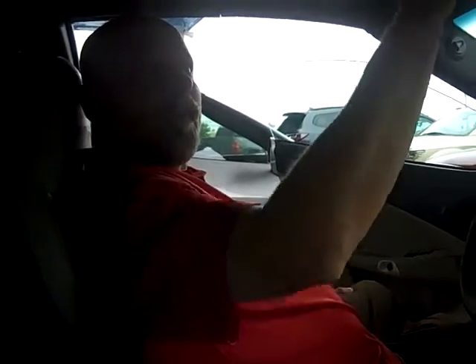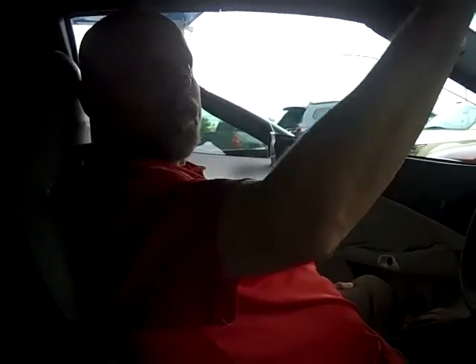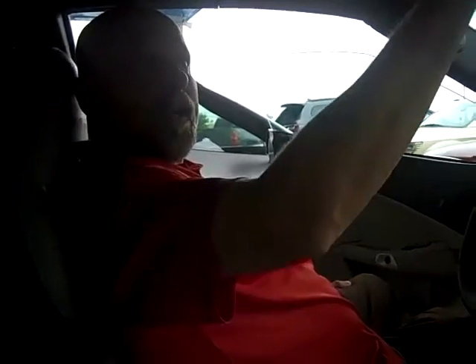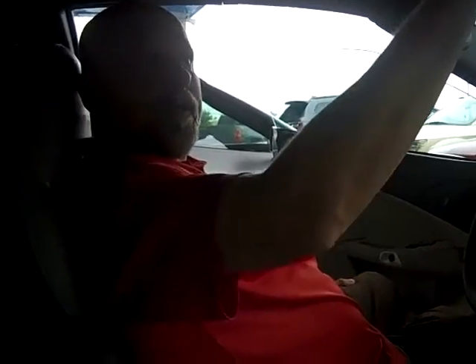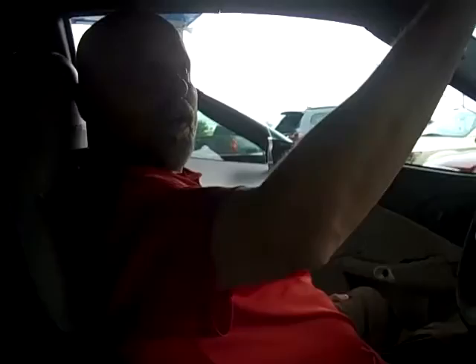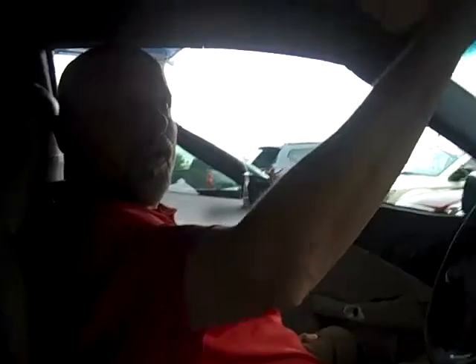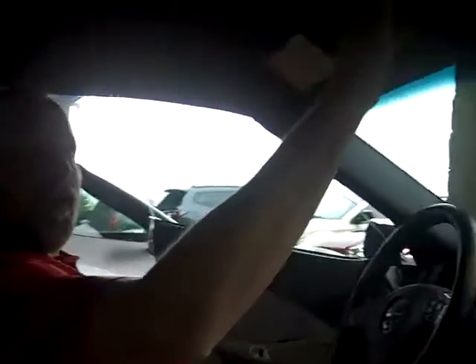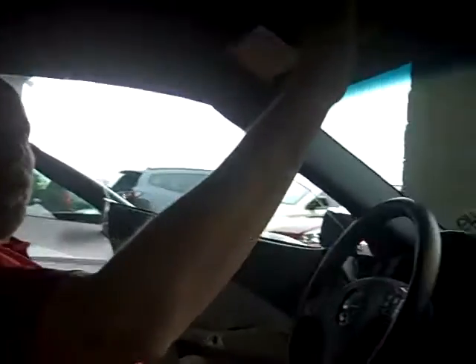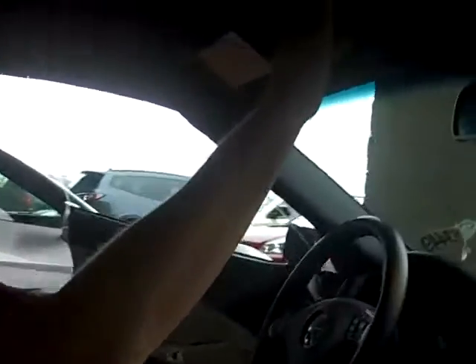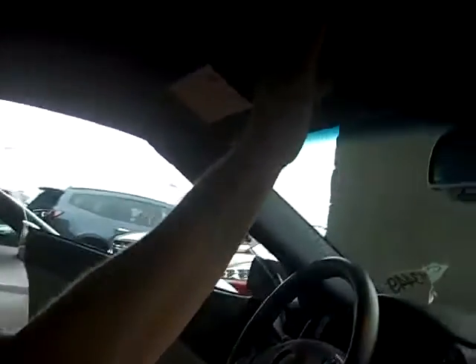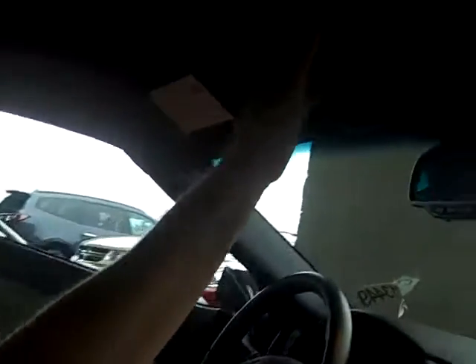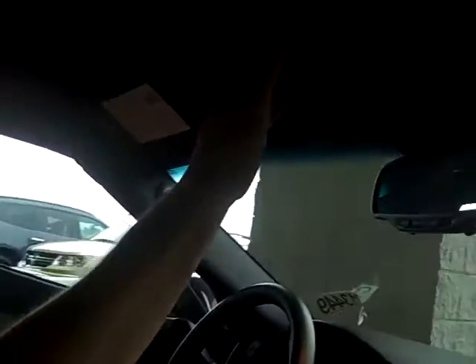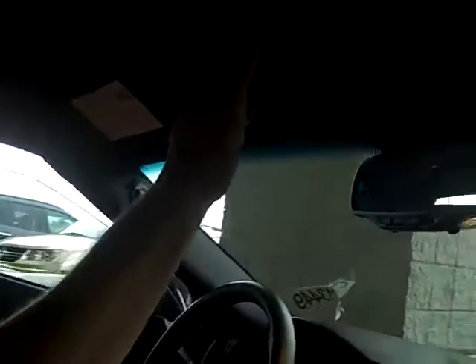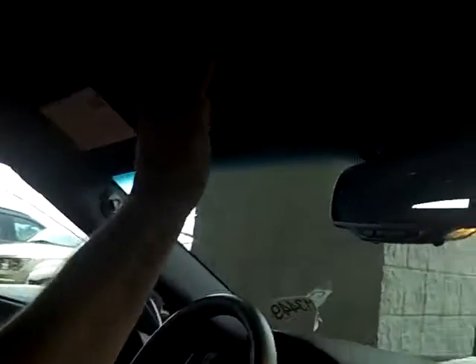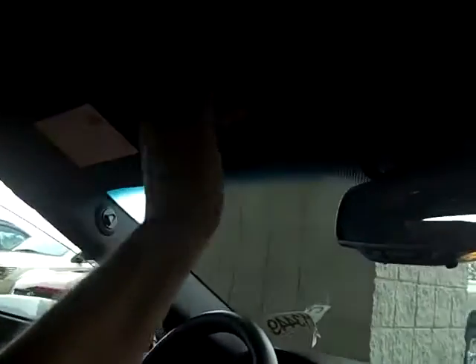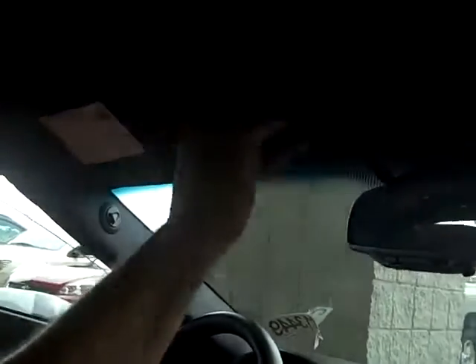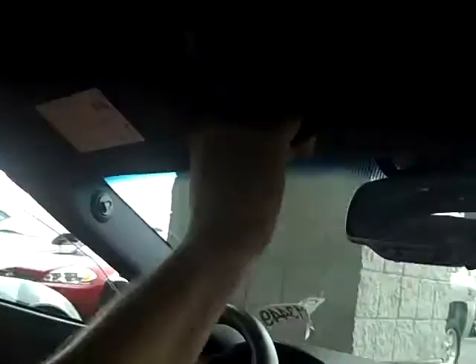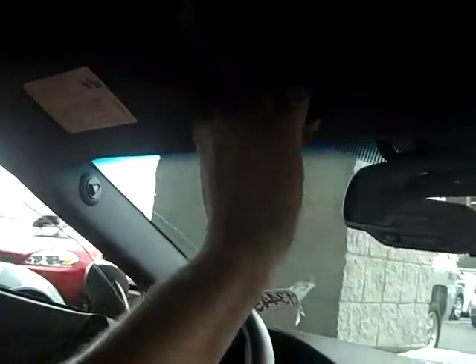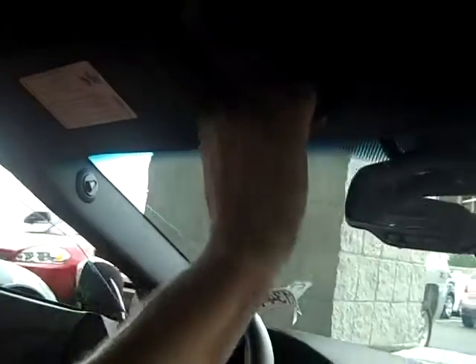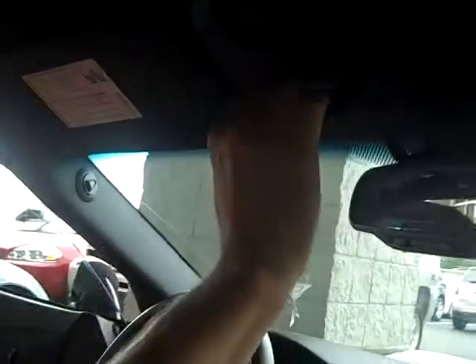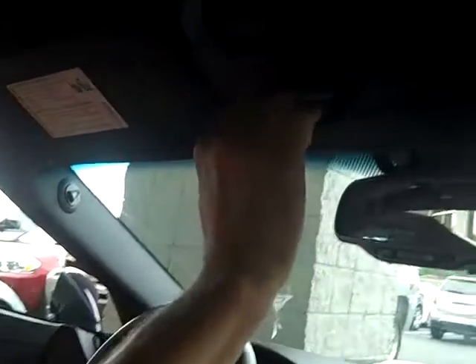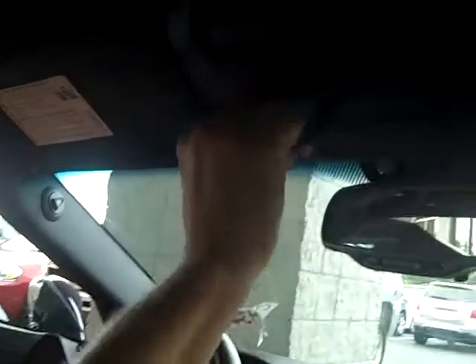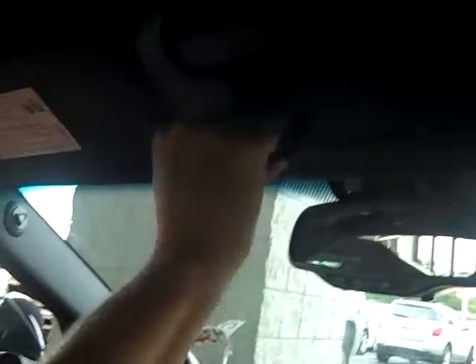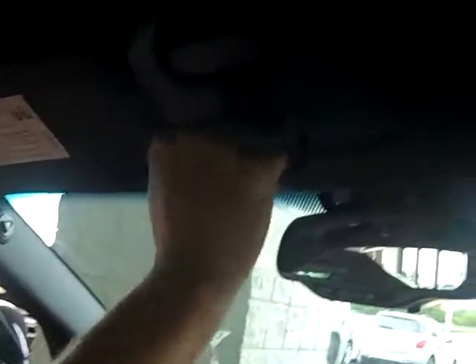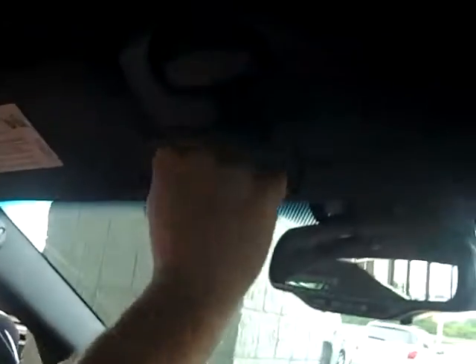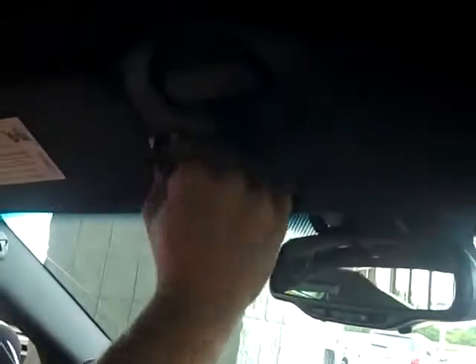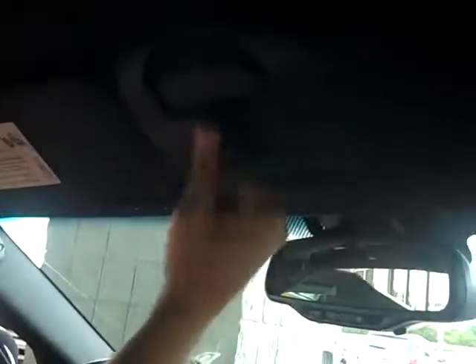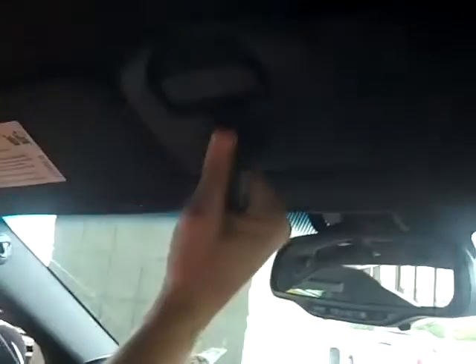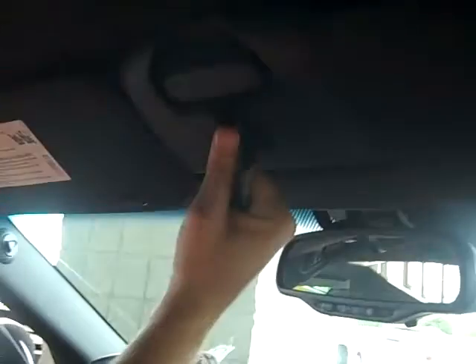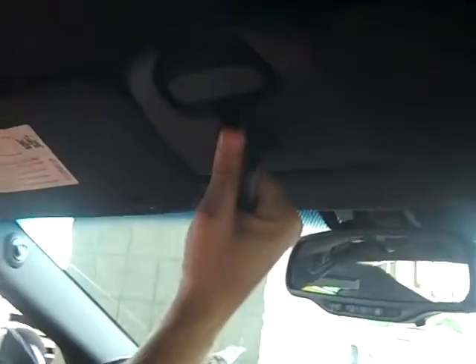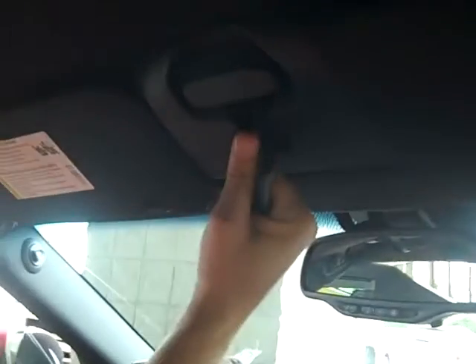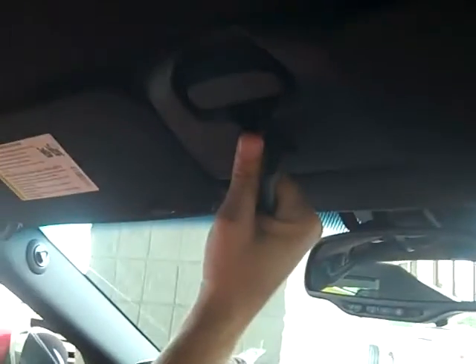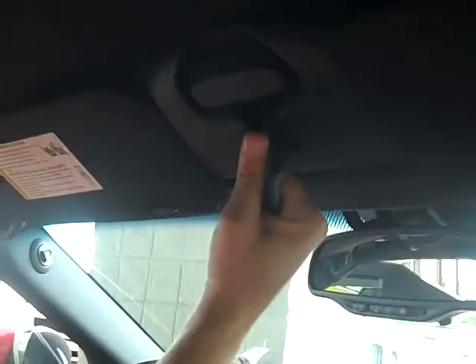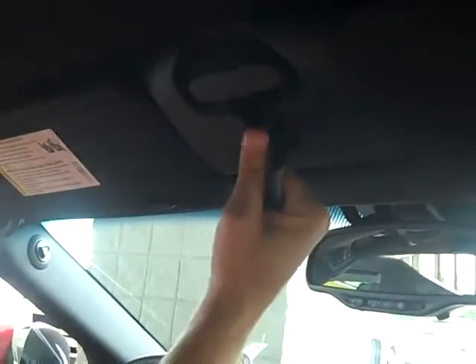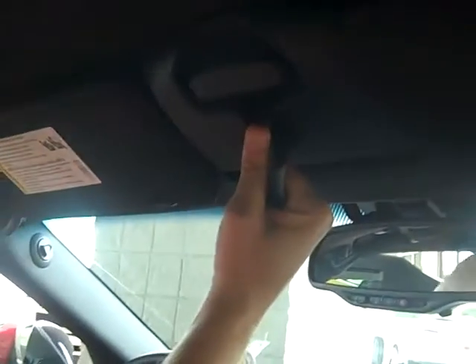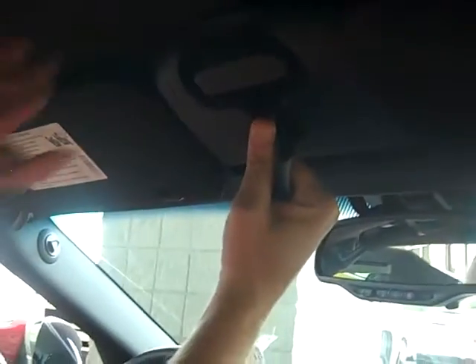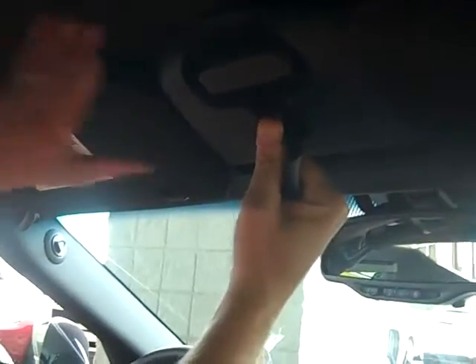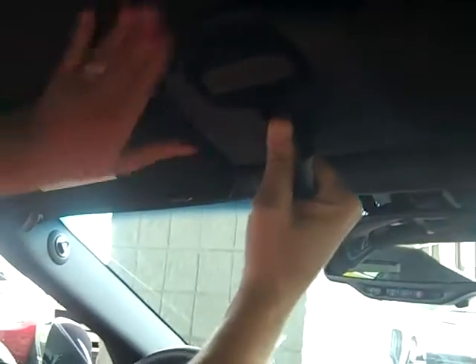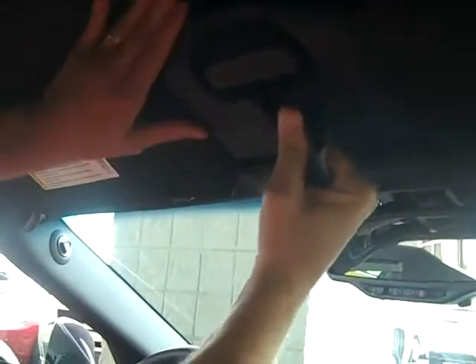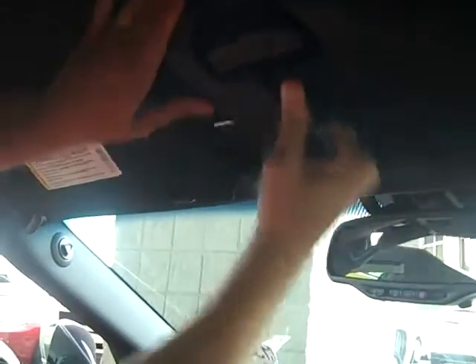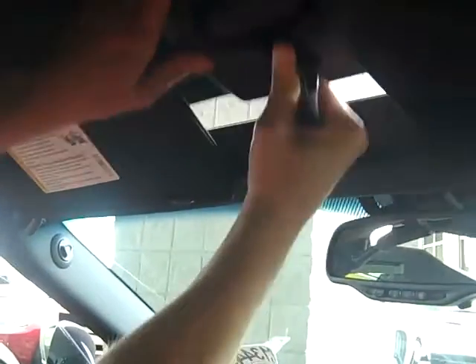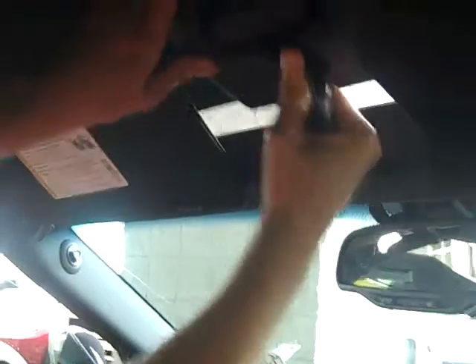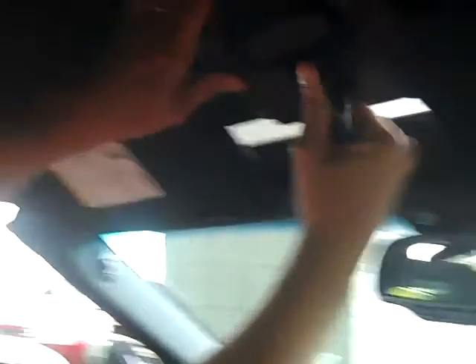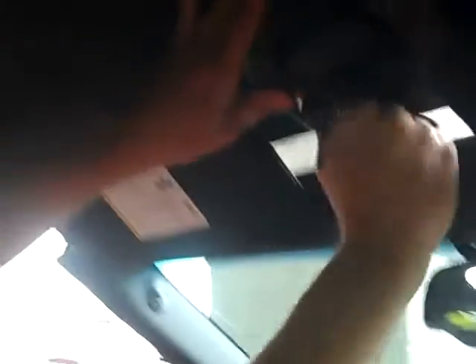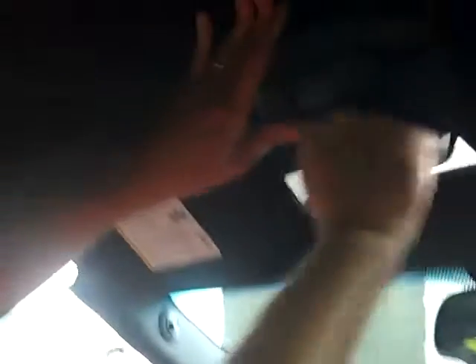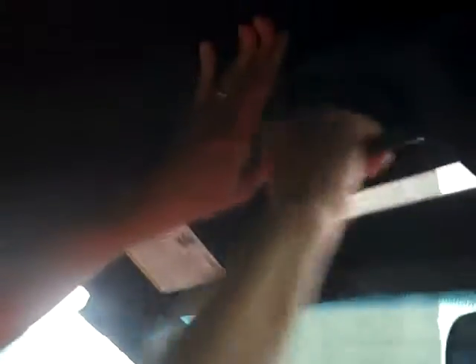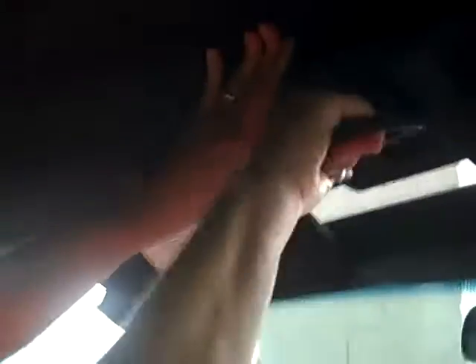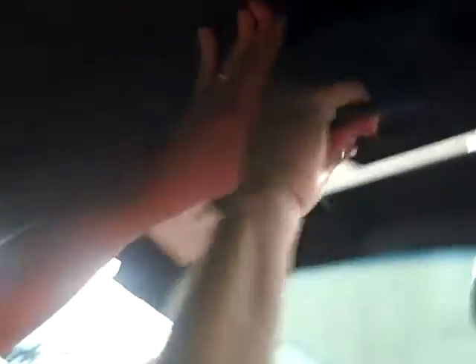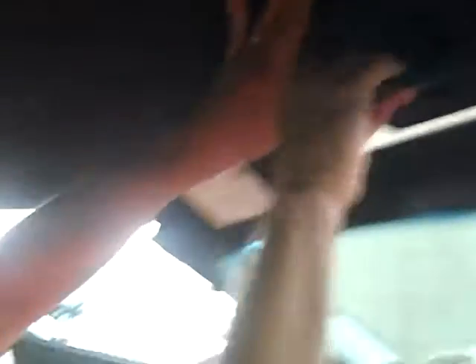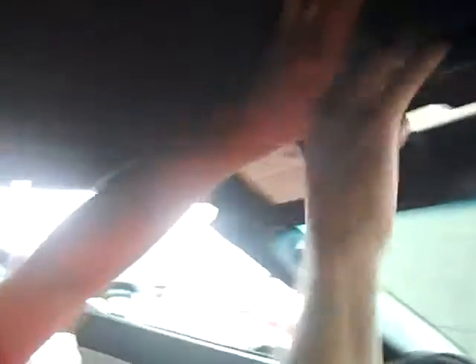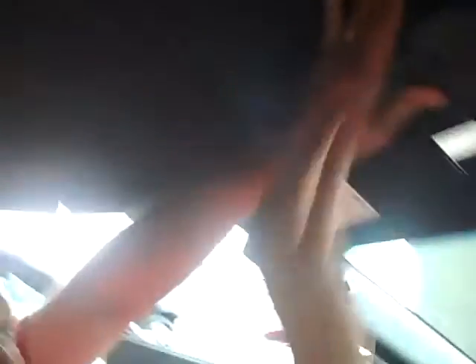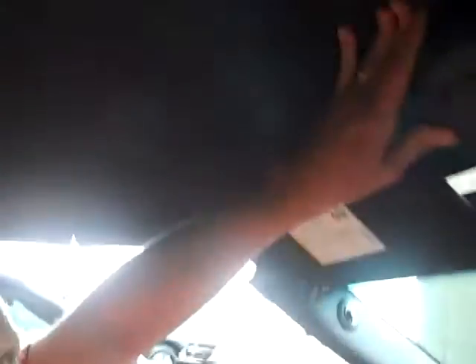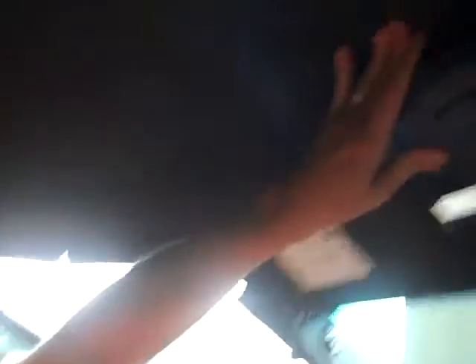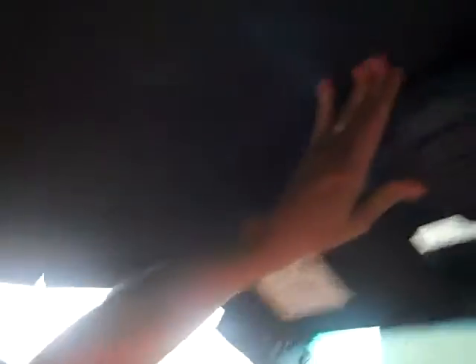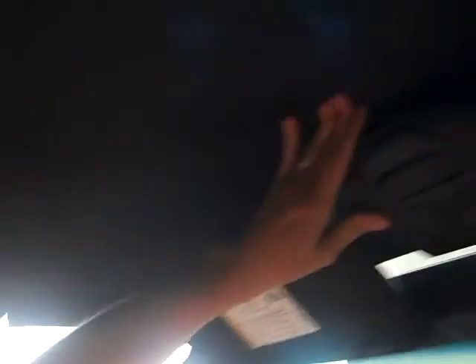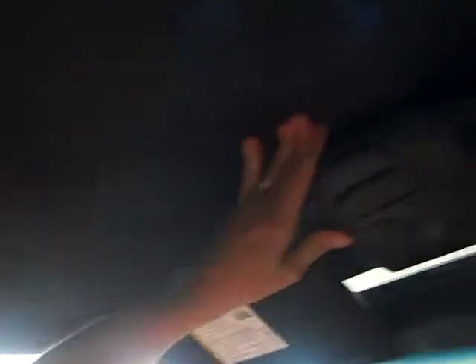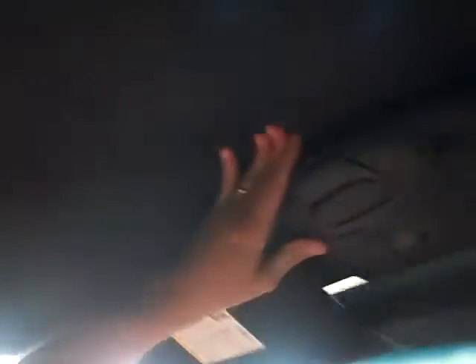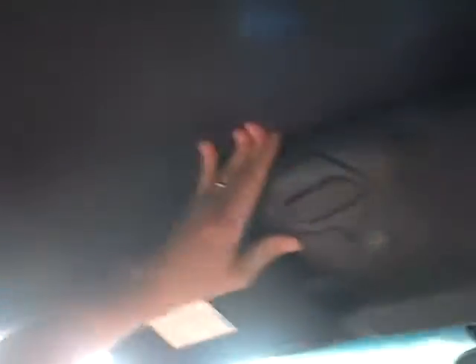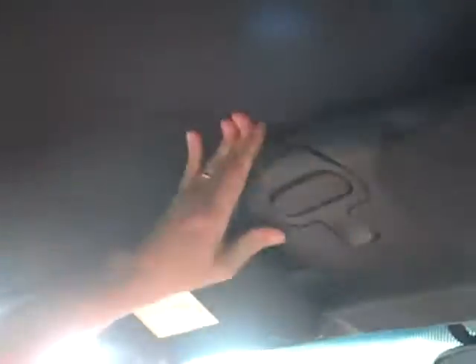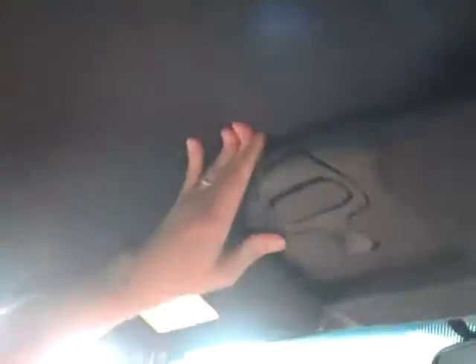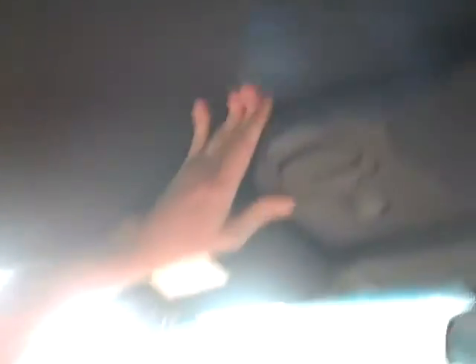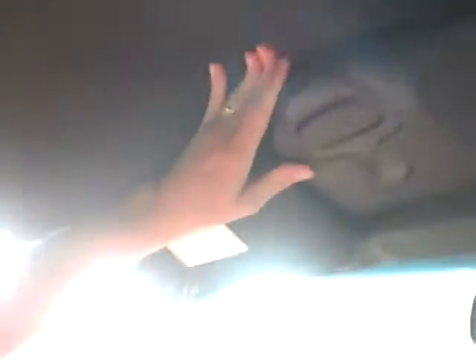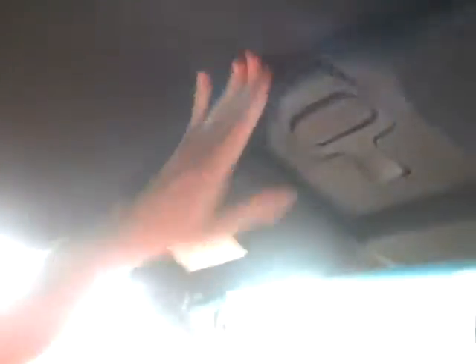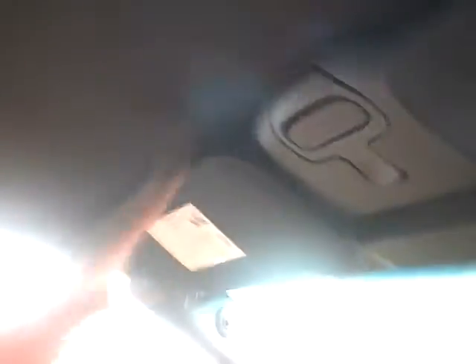First step: you grab the handle, you pull down on it and you twist it, go up with it, and then twist it back.